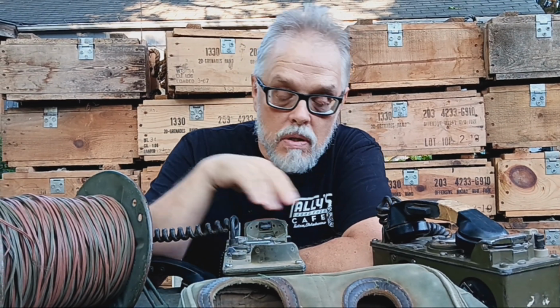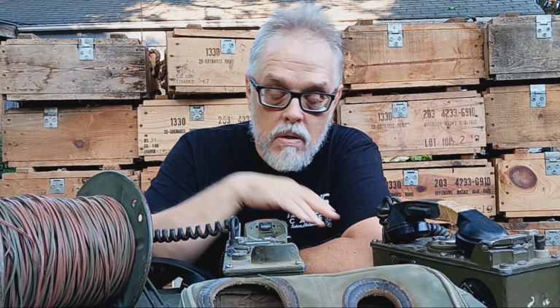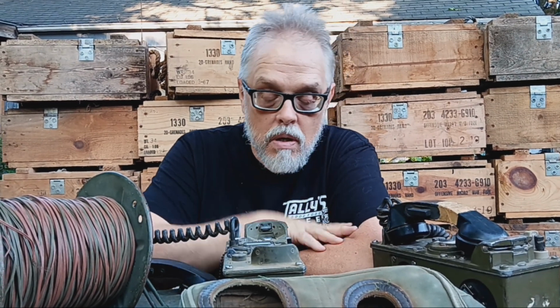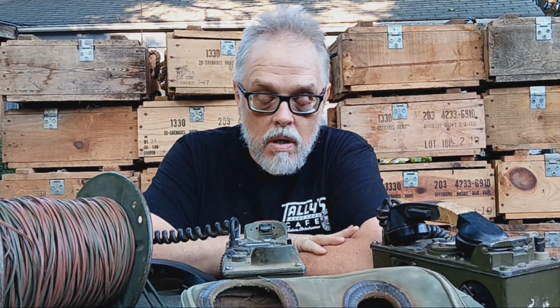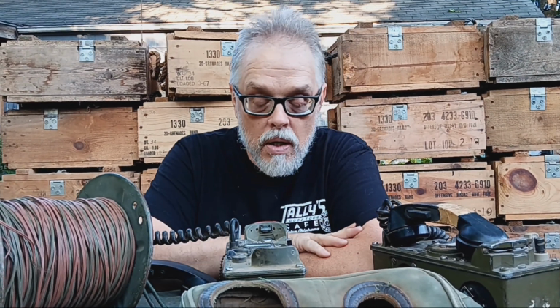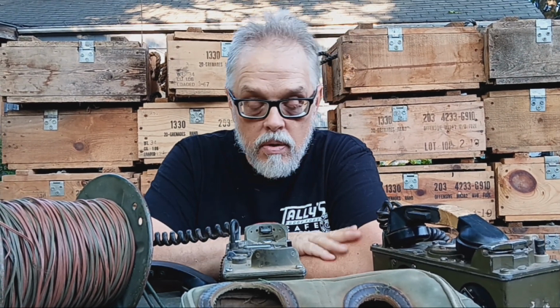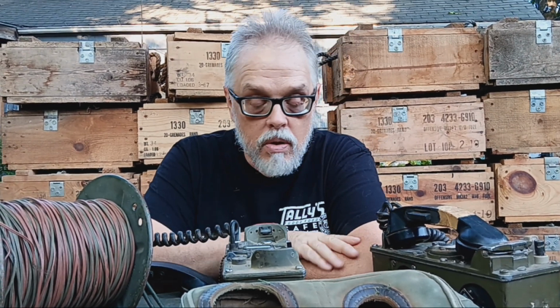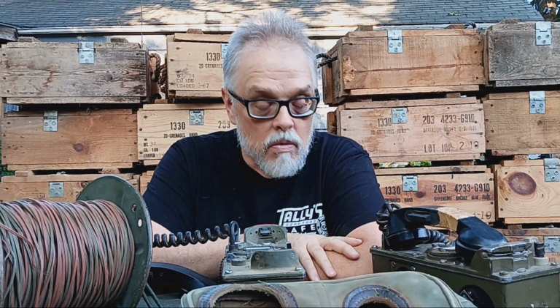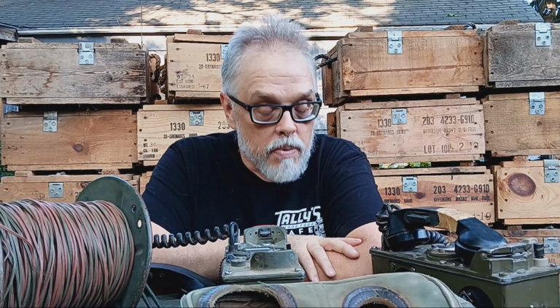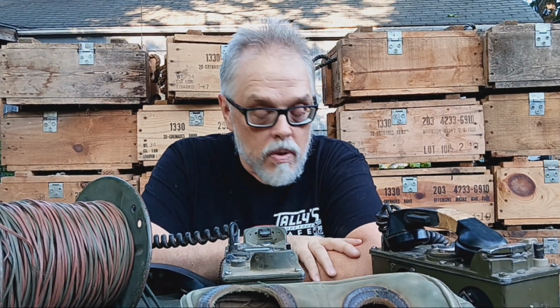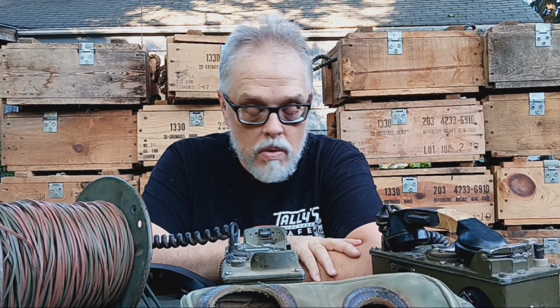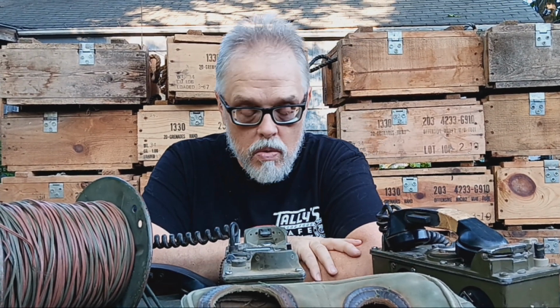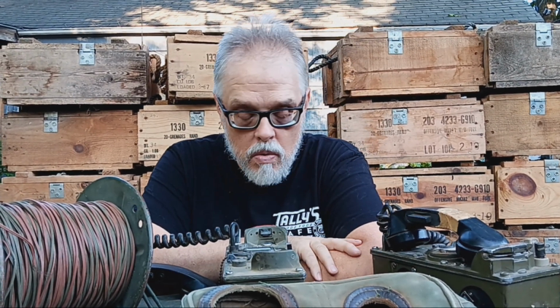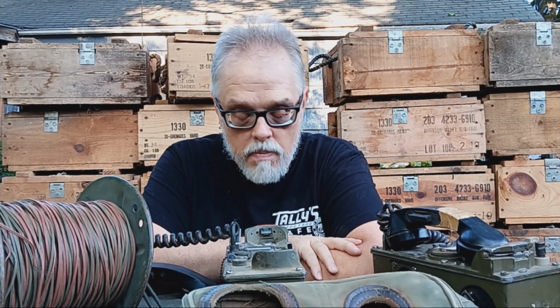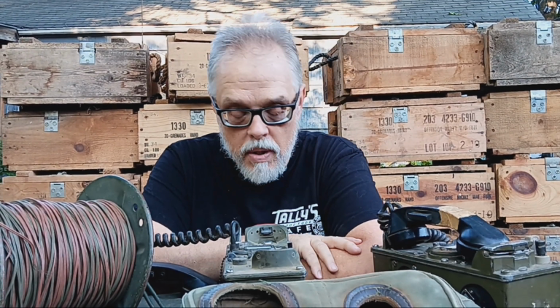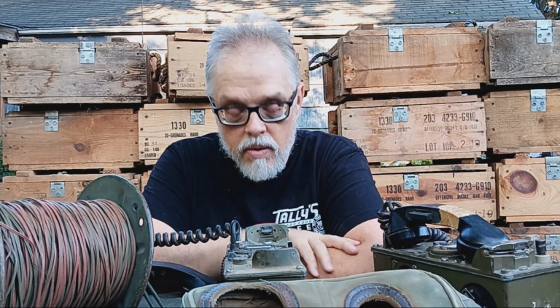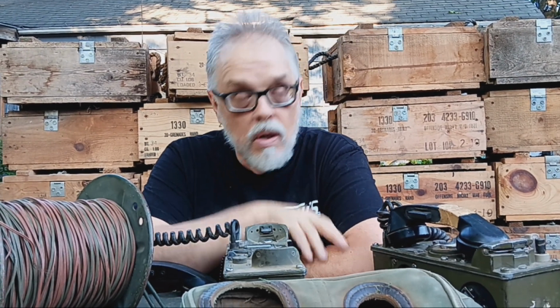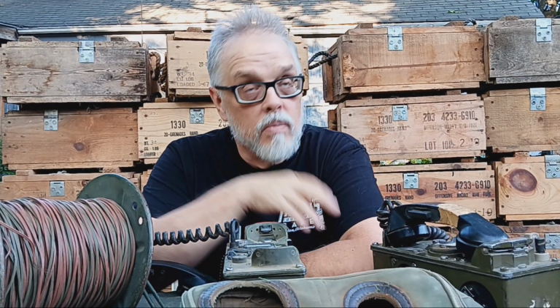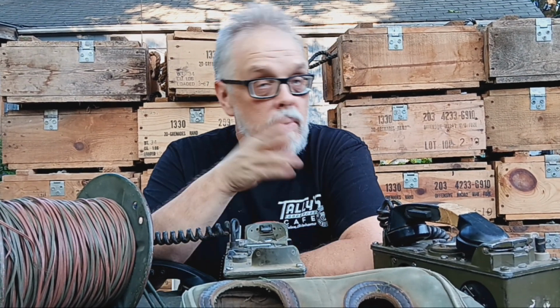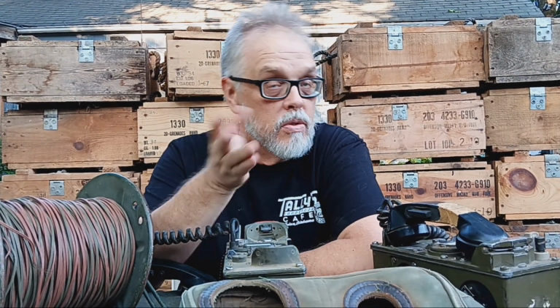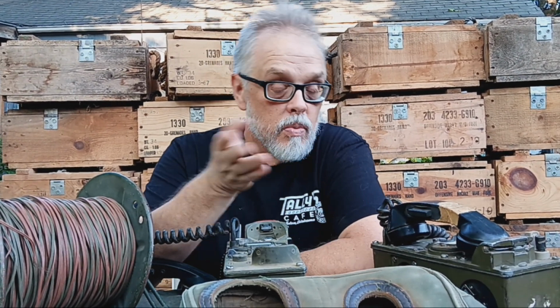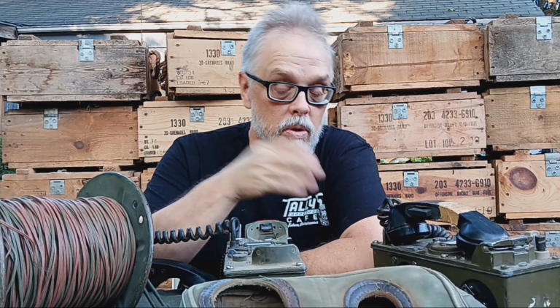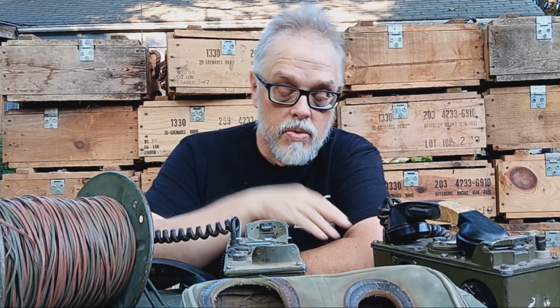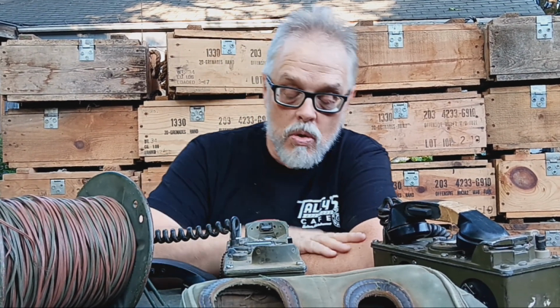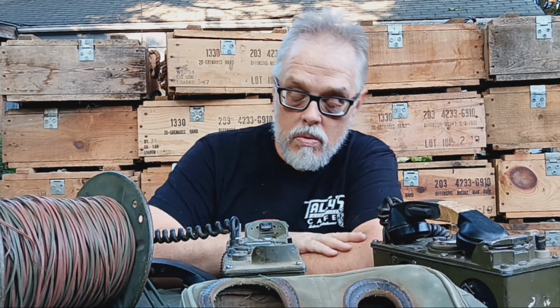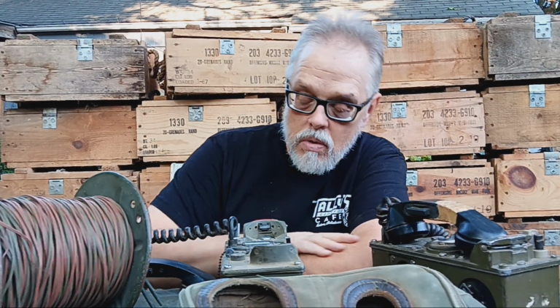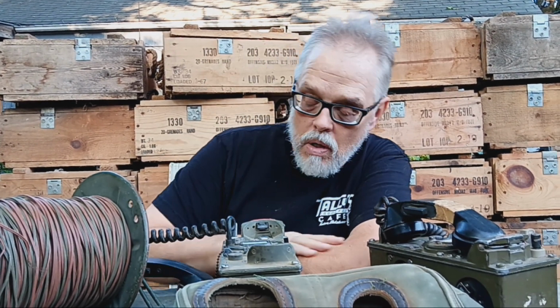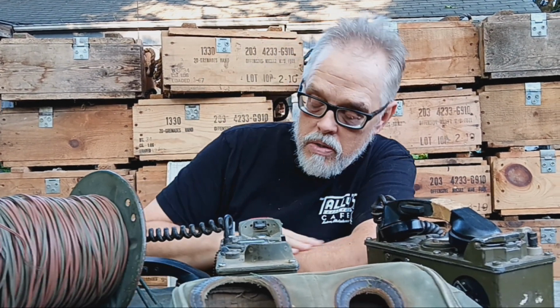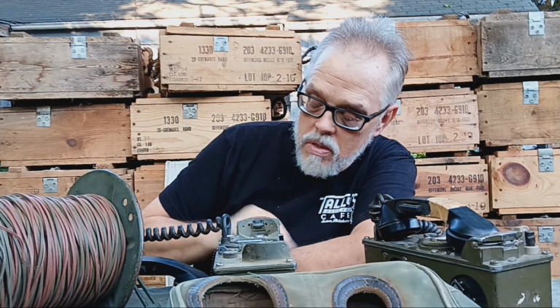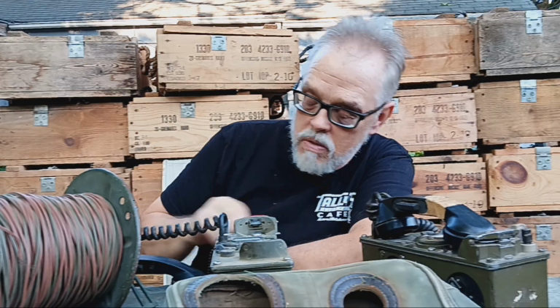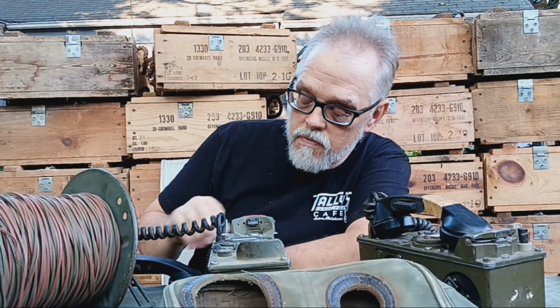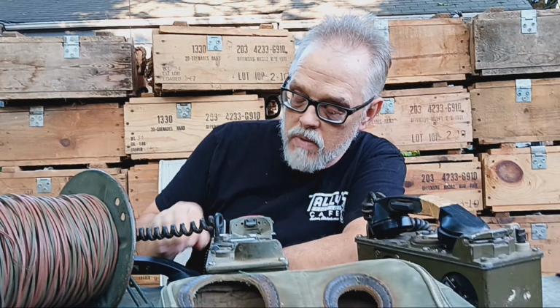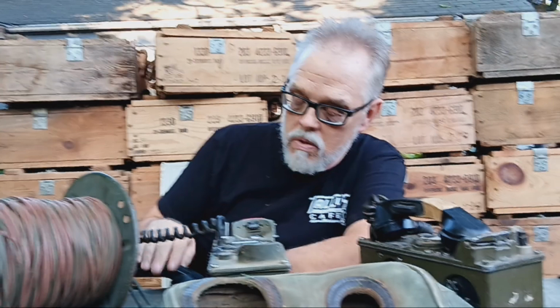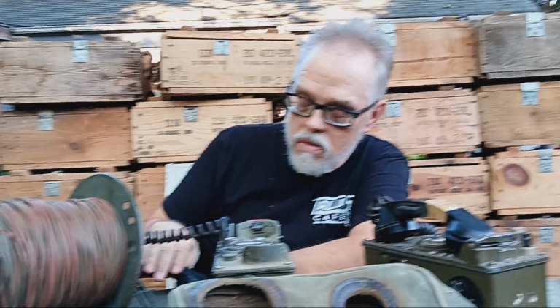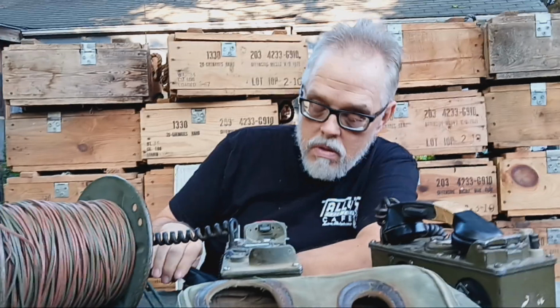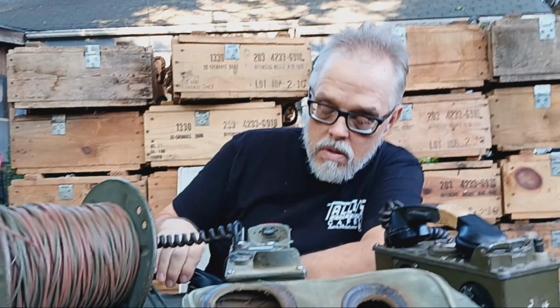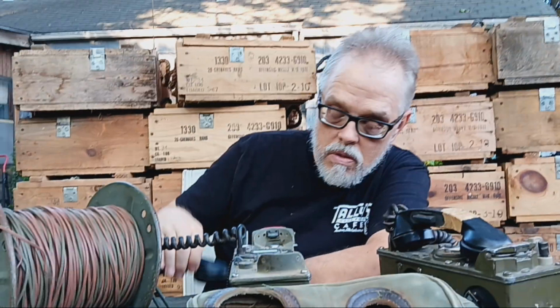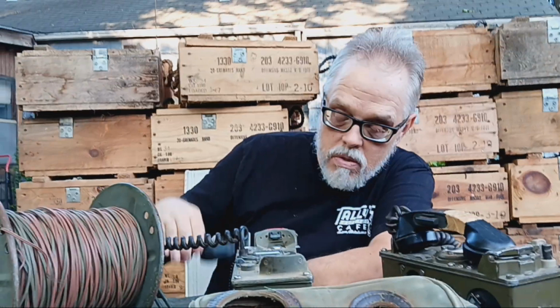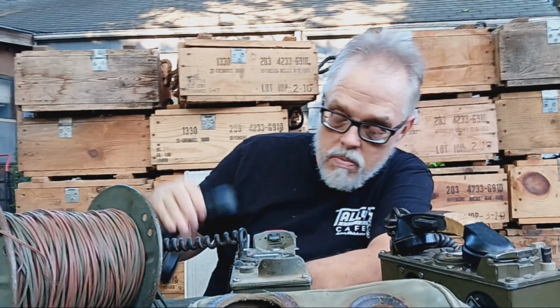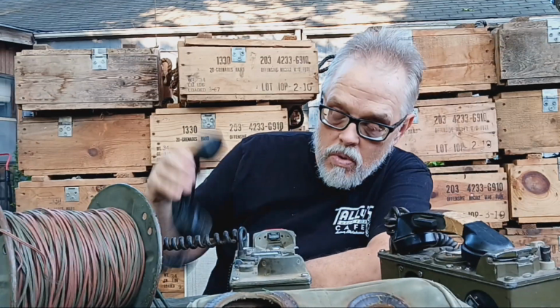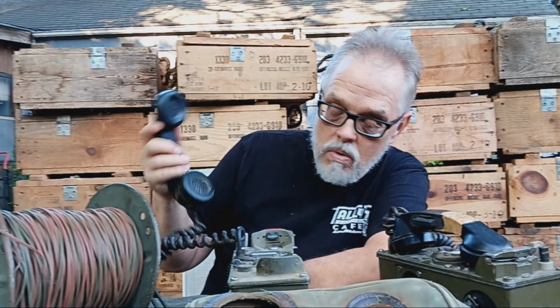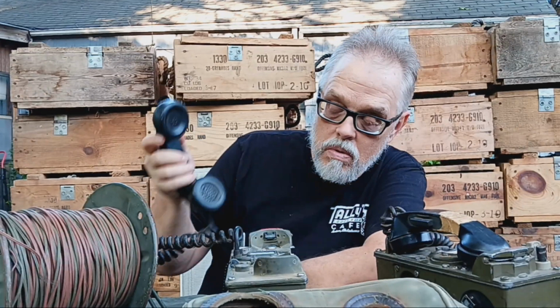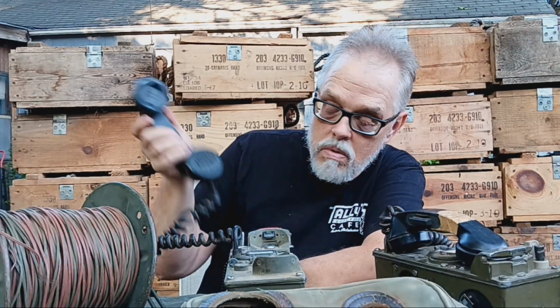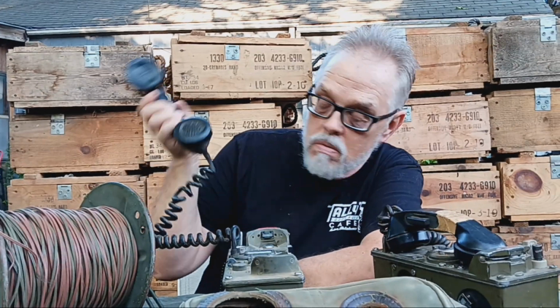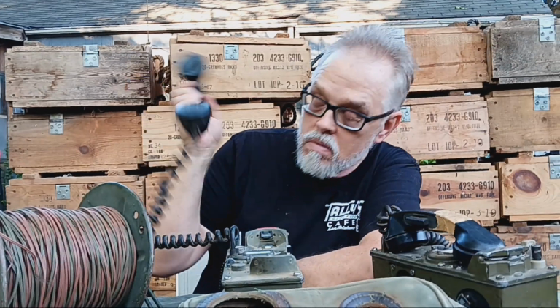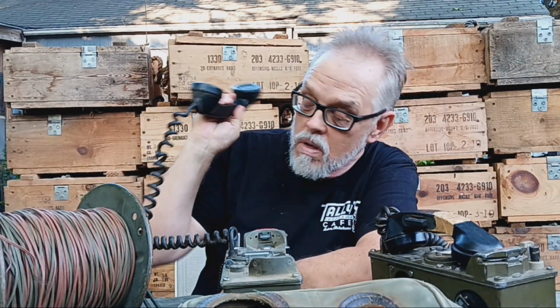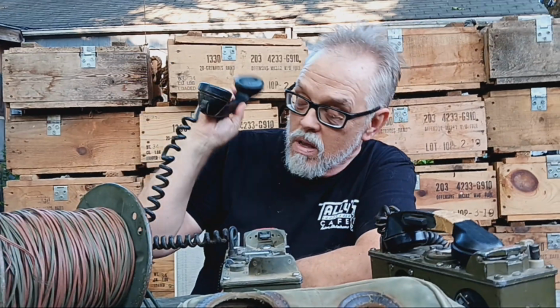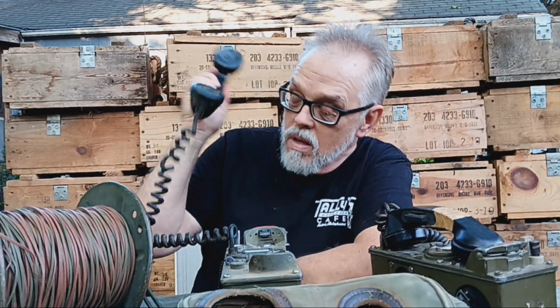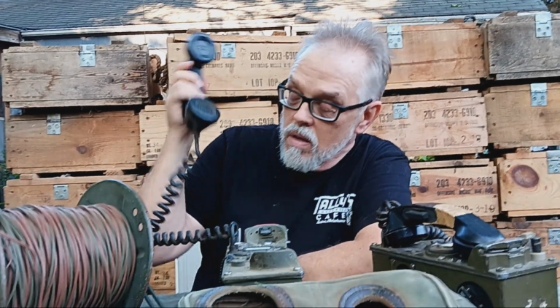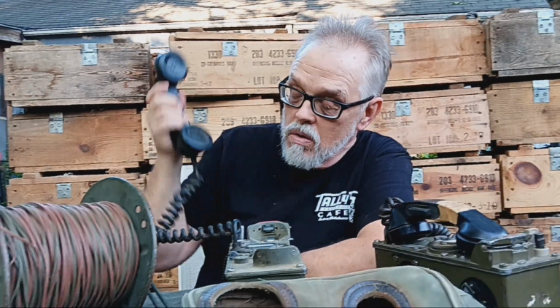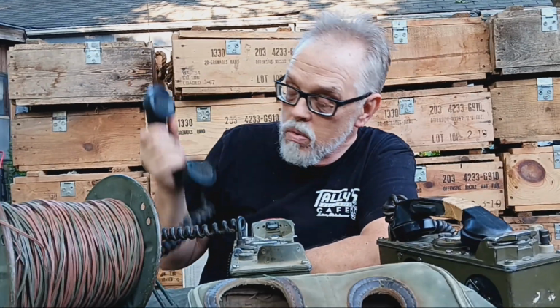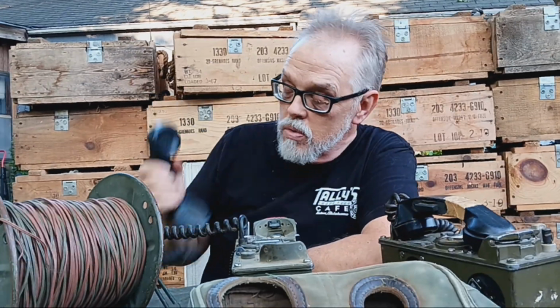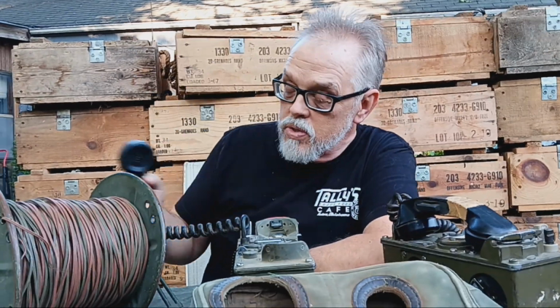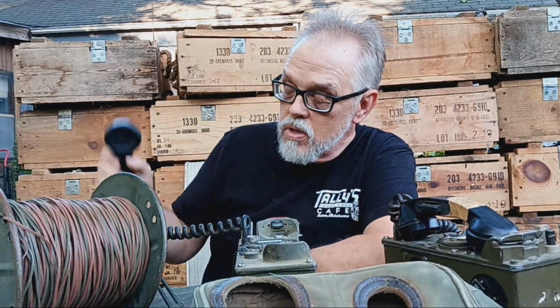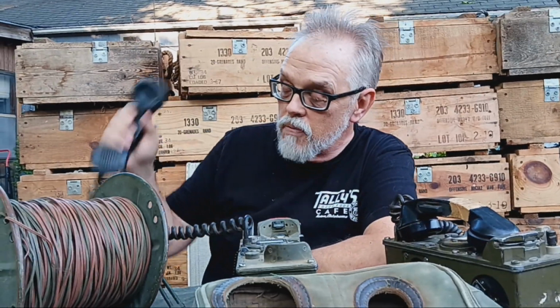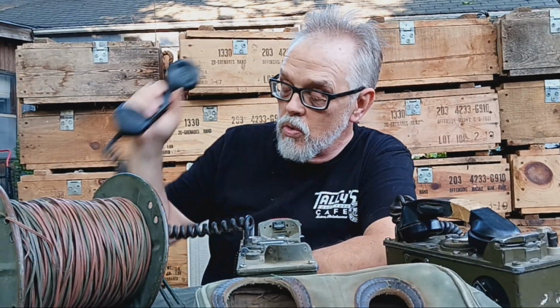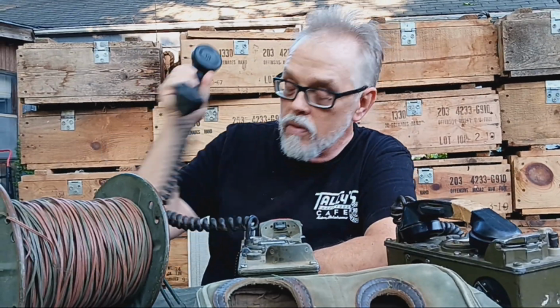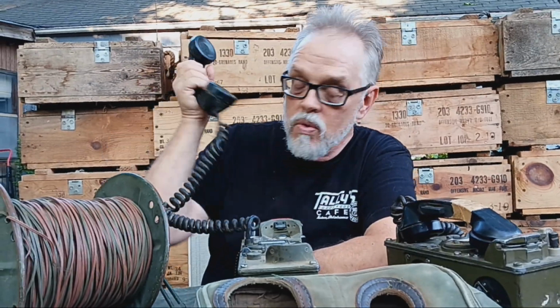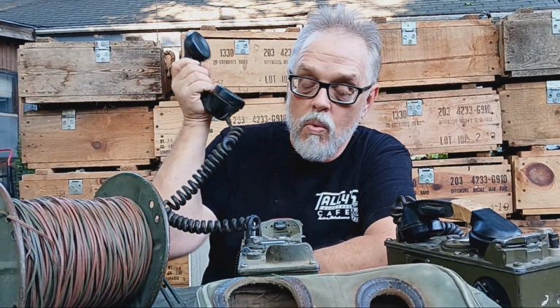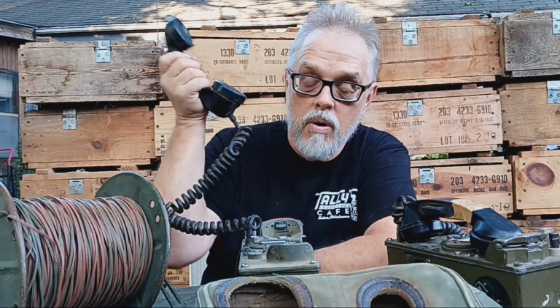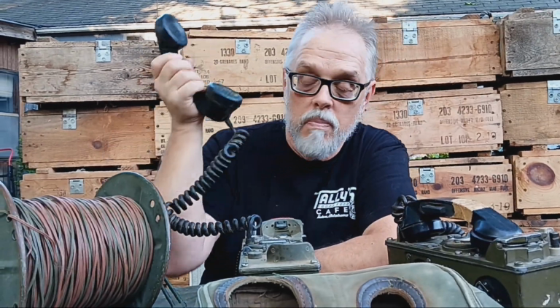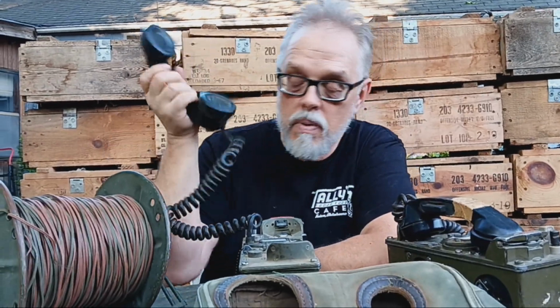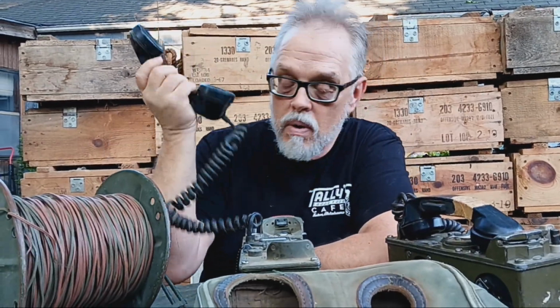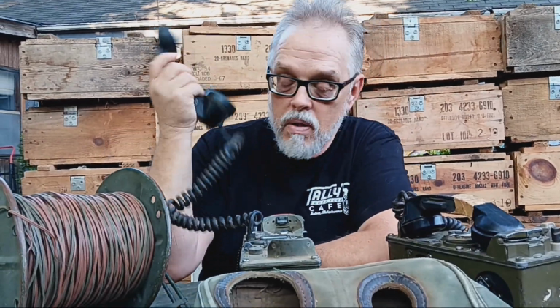We picked these up at a gun show in Tulsa. I thought they were pretty cool — it's cool stuff, and you don't have to worry about wireless signals.